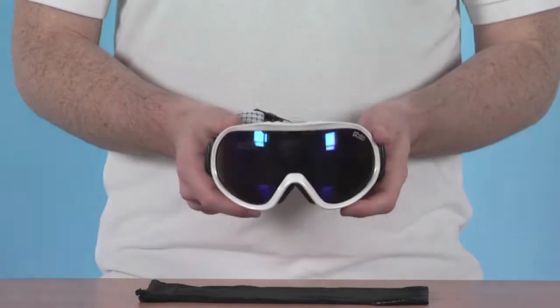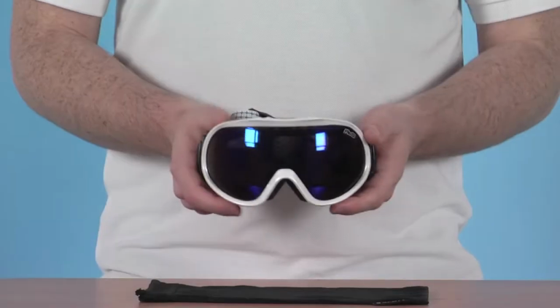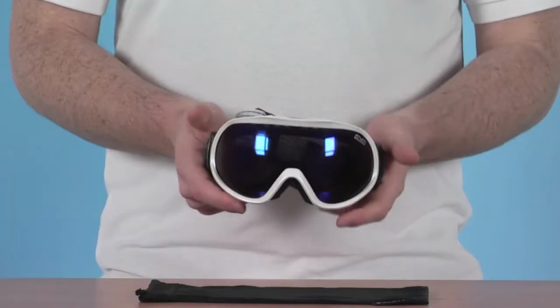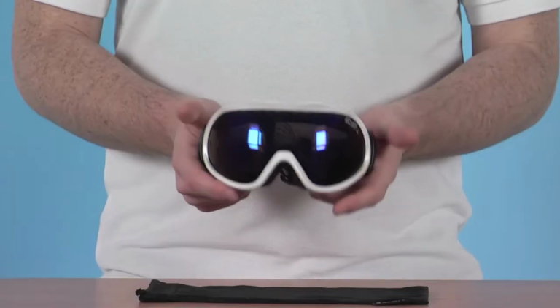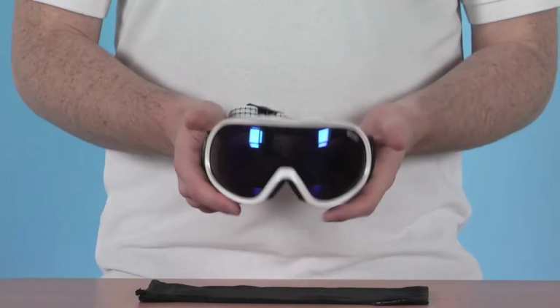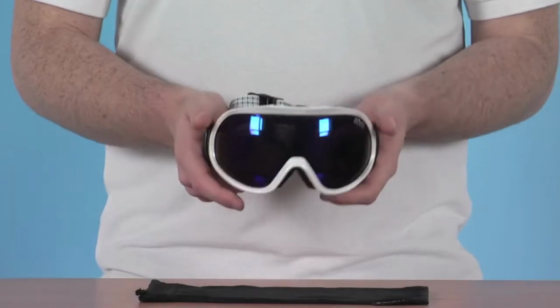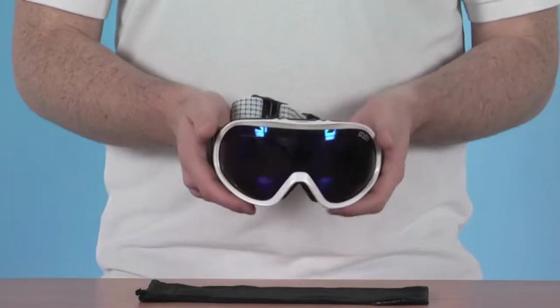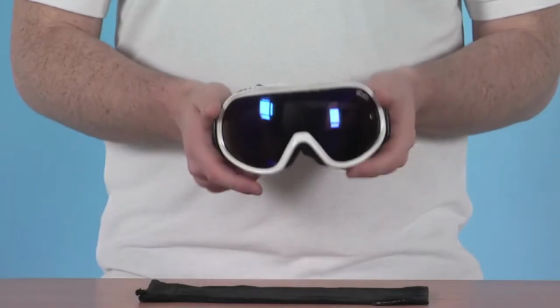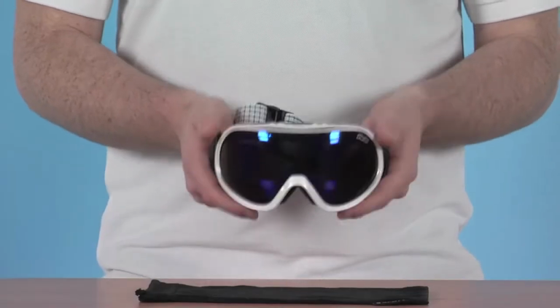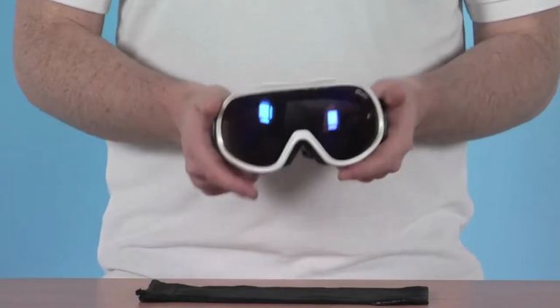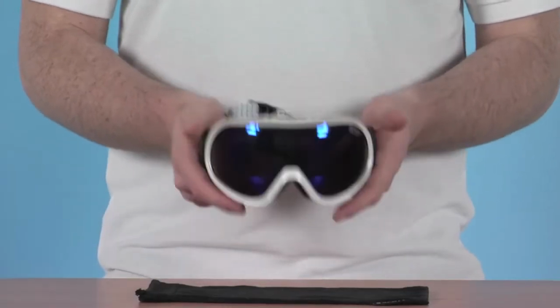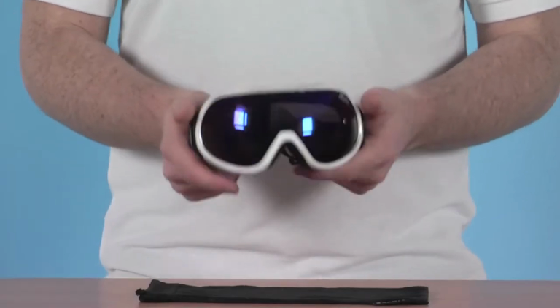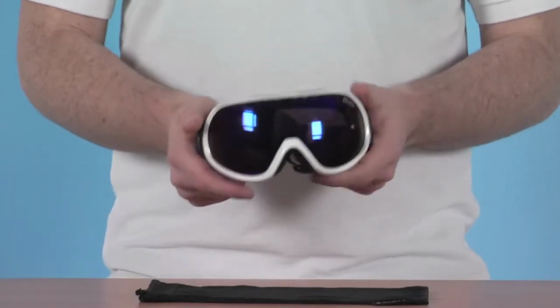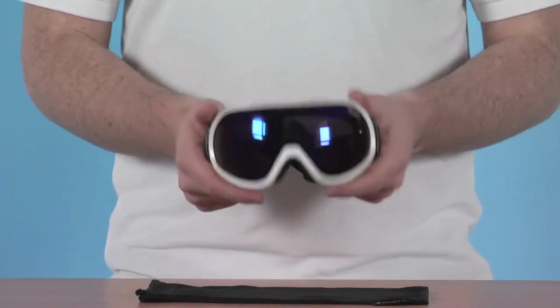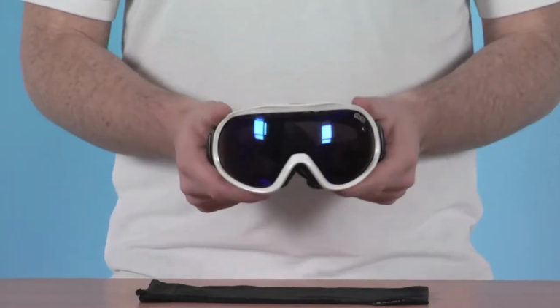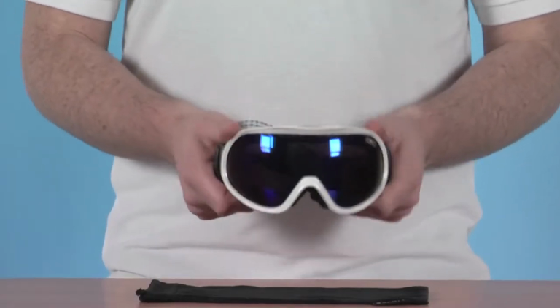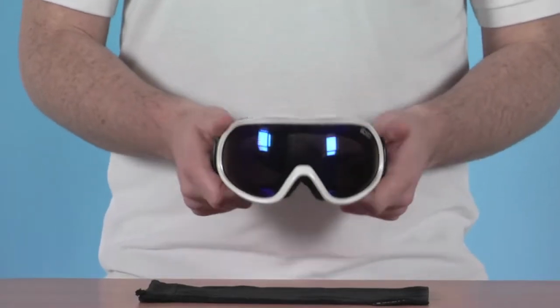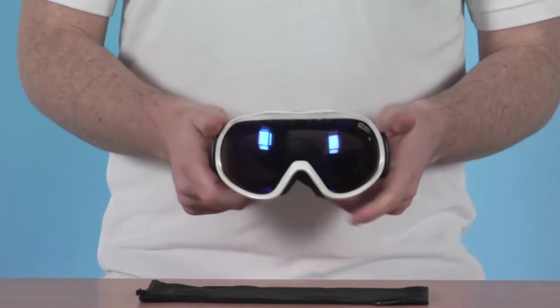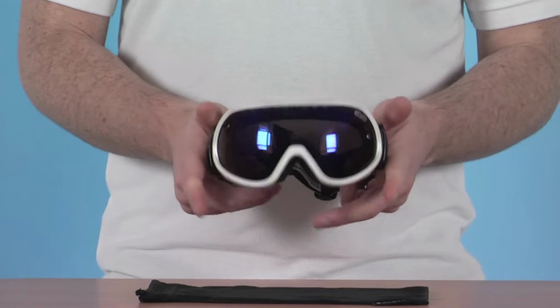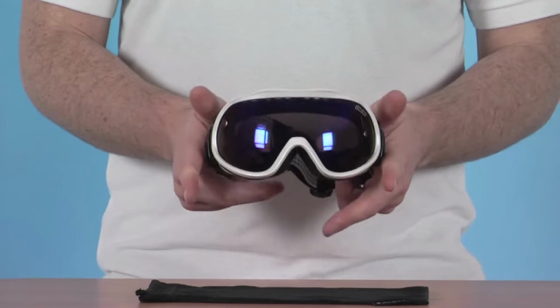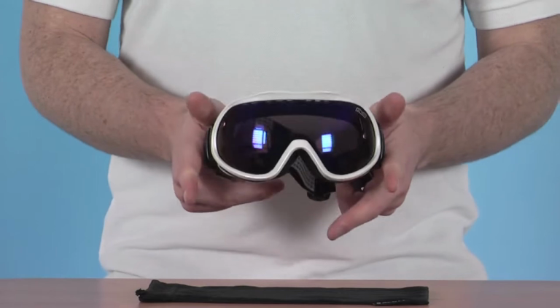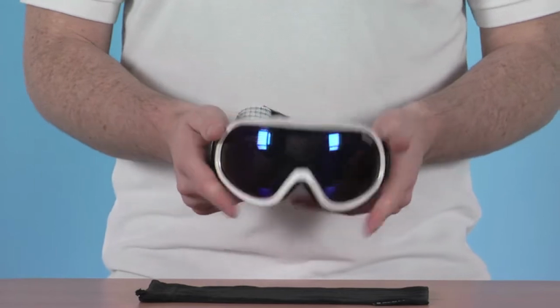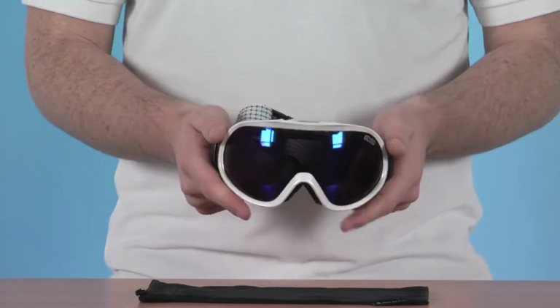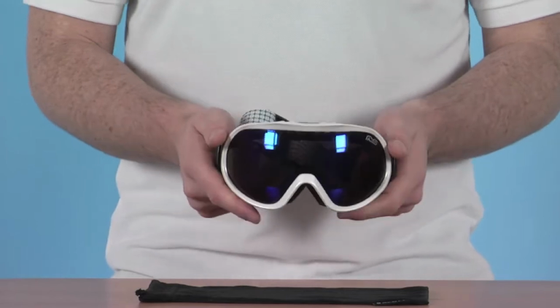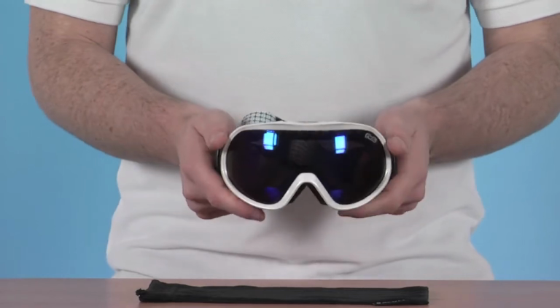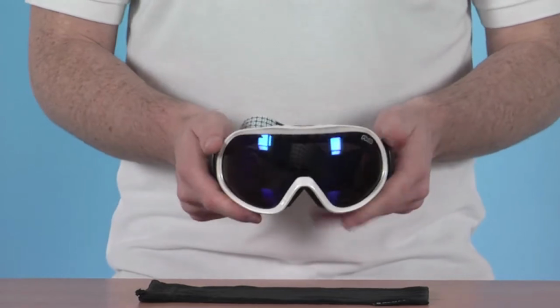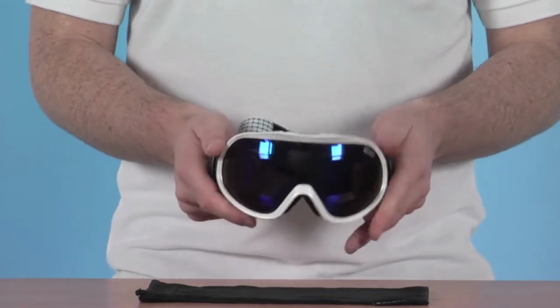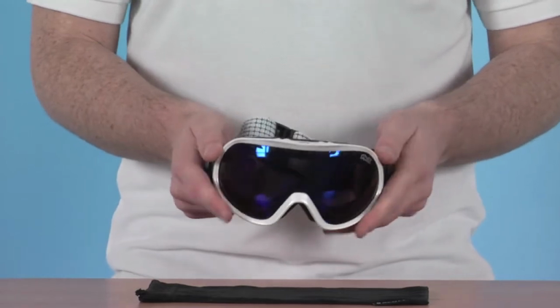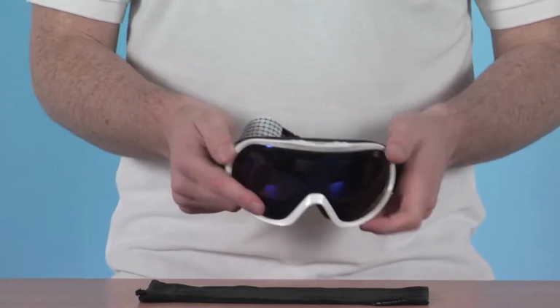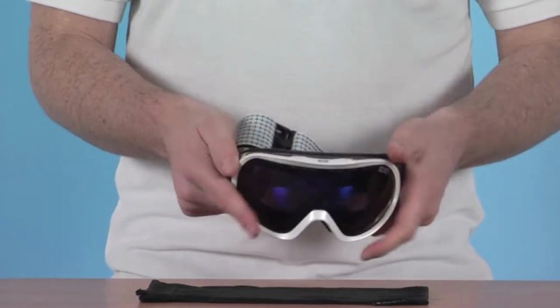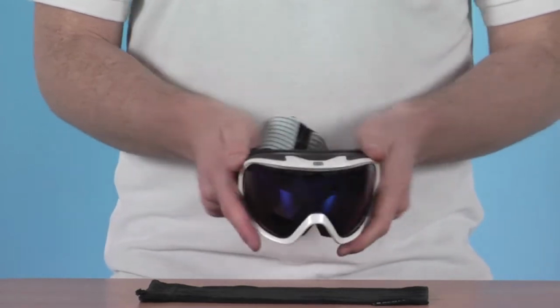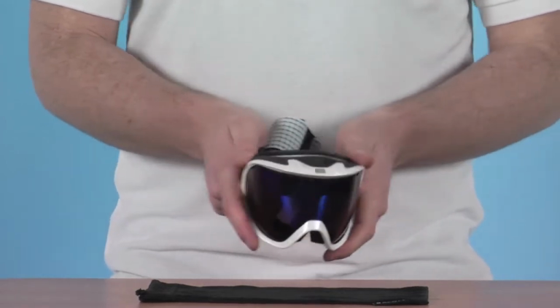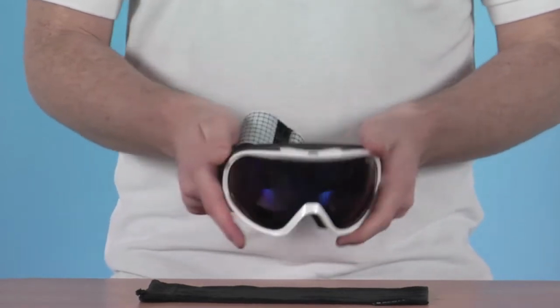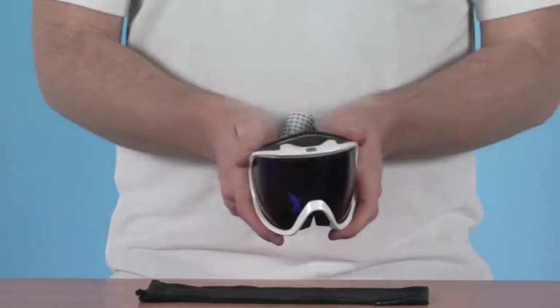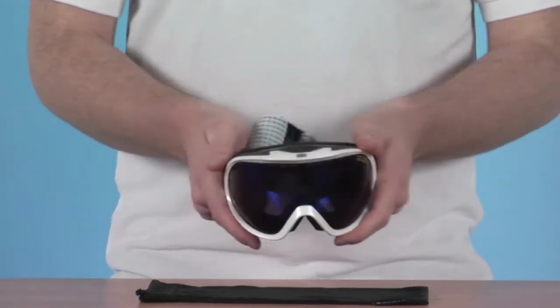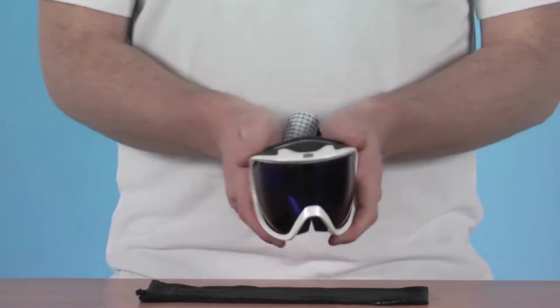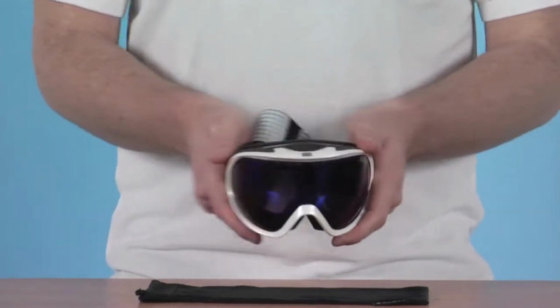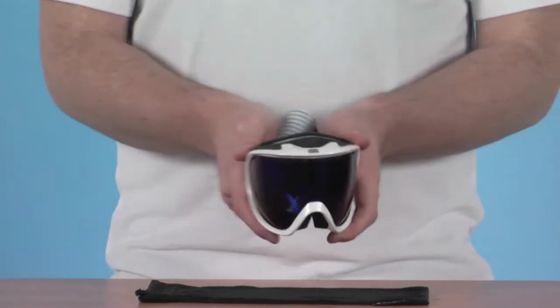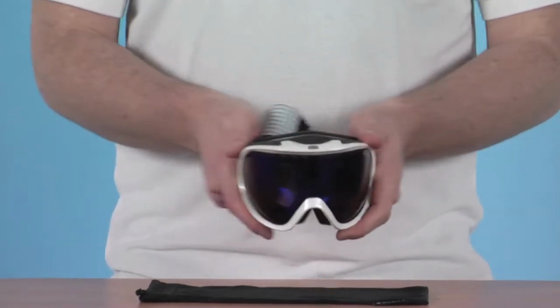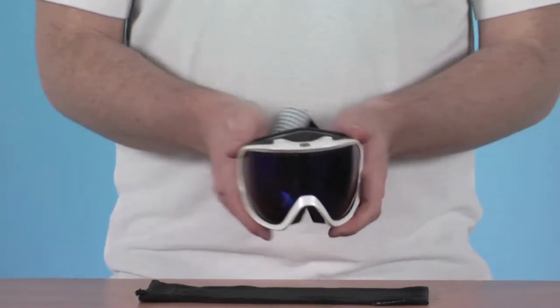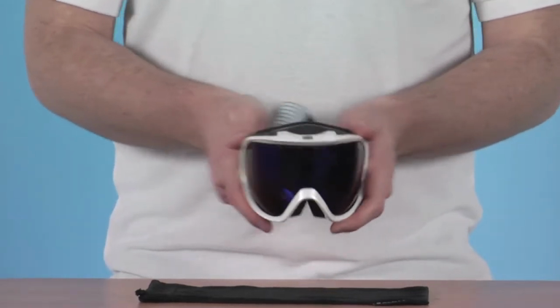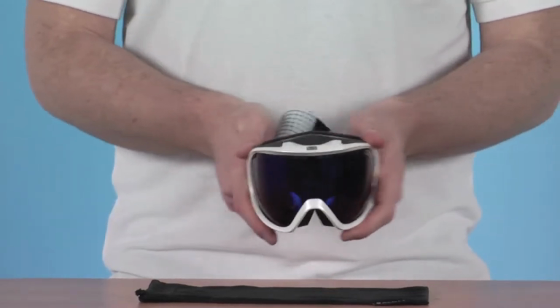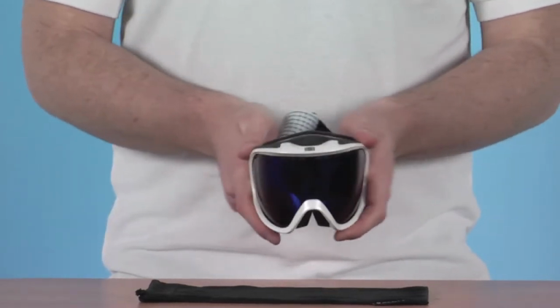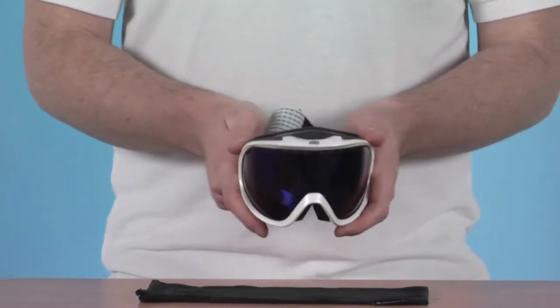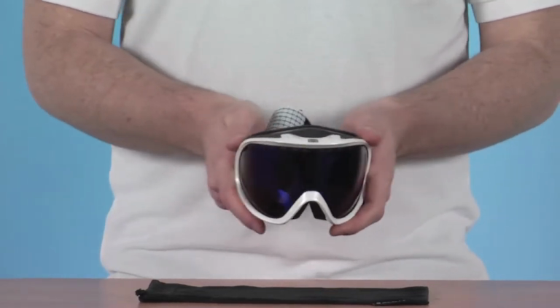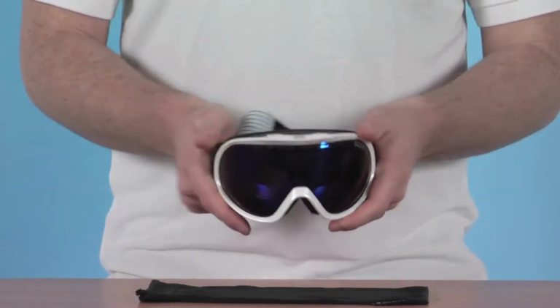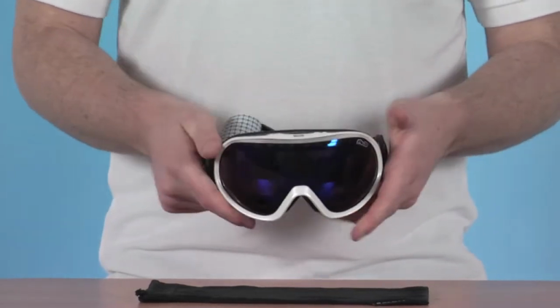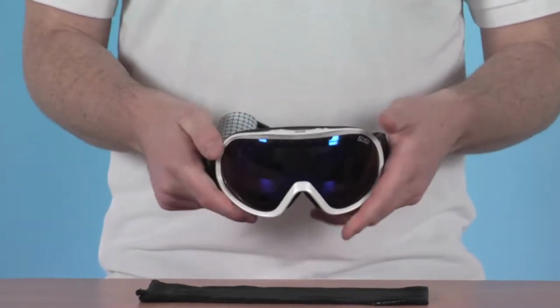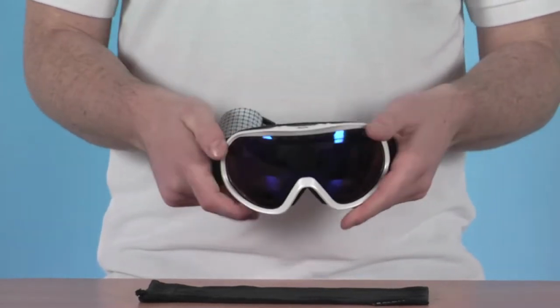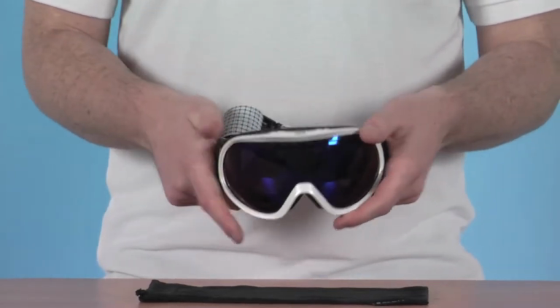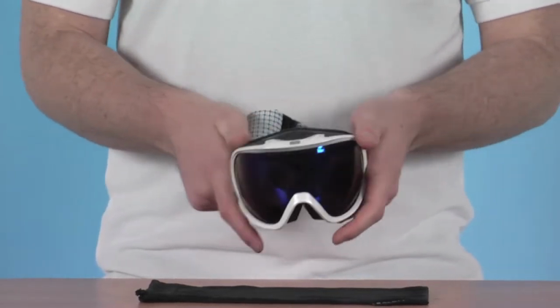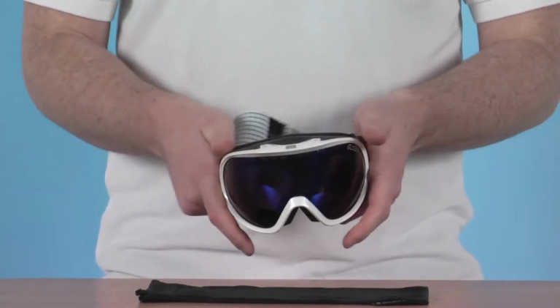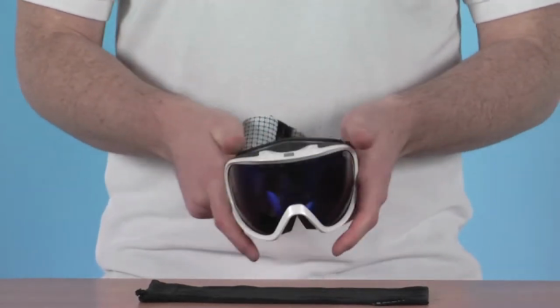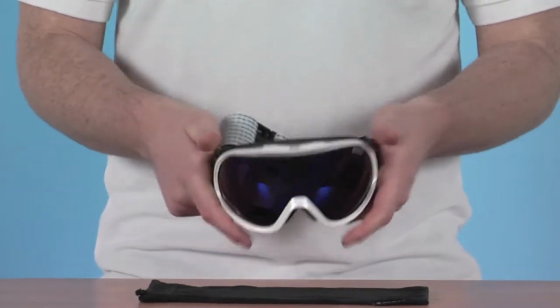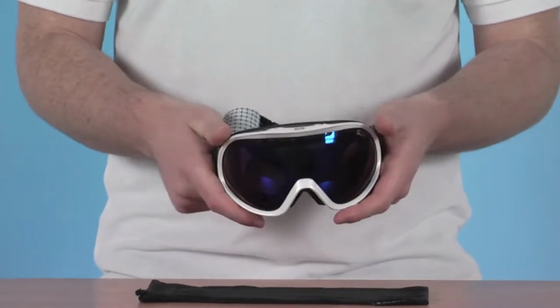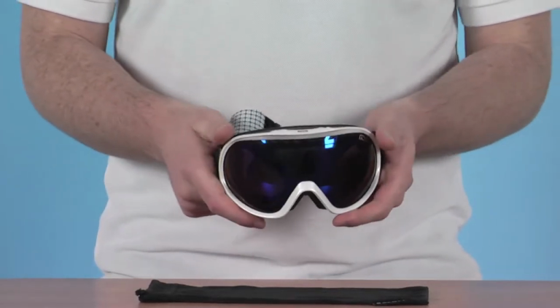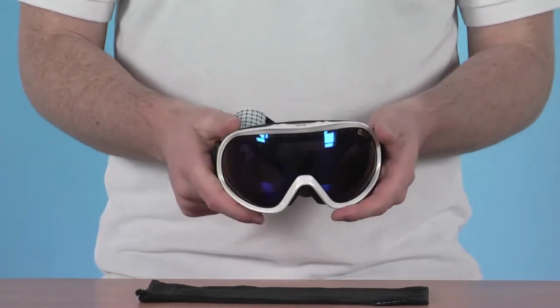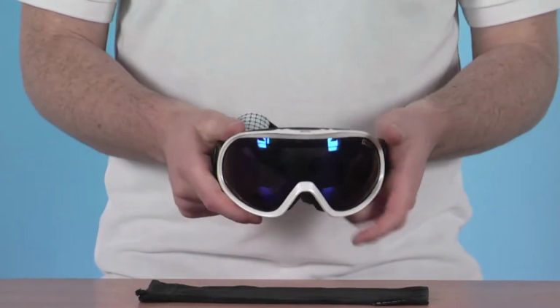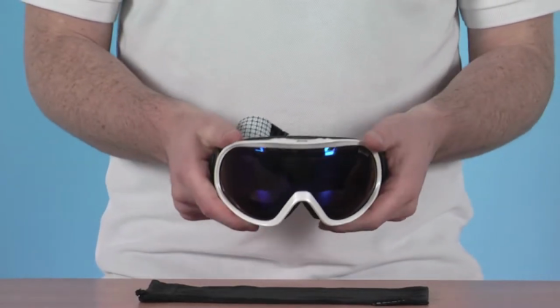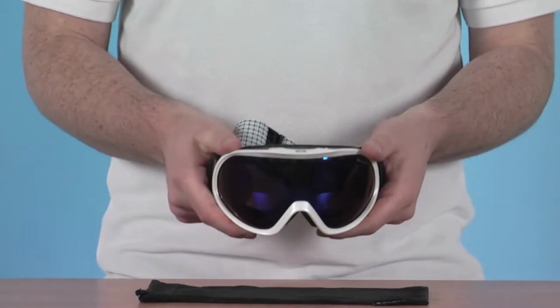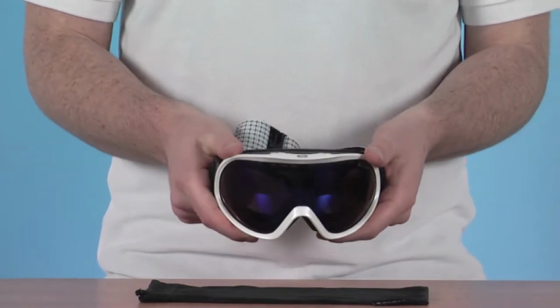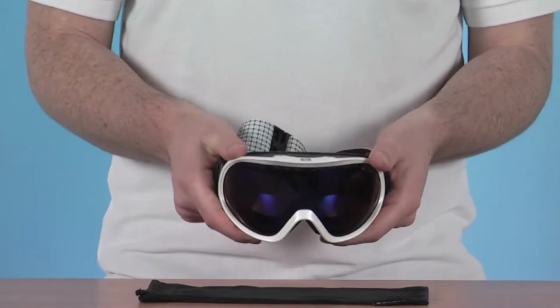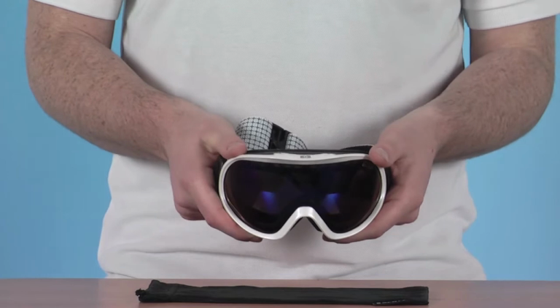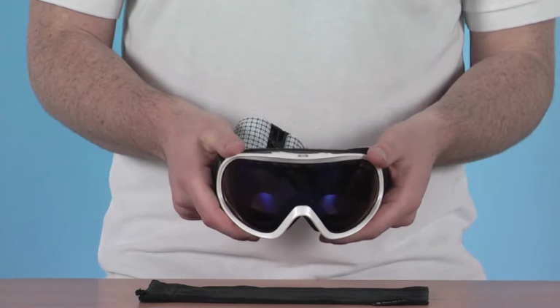This is a really nice lightweight goggle, it's been nice and comfortable on the face. There's a good amount of flex in here as well so you can stuff it into a pocket nice and easily.